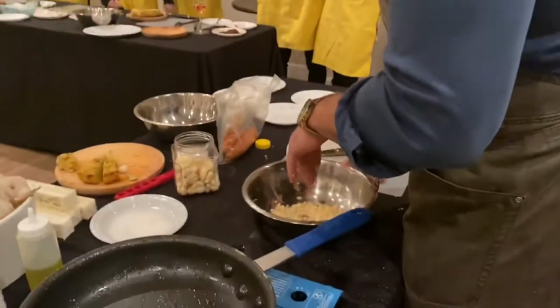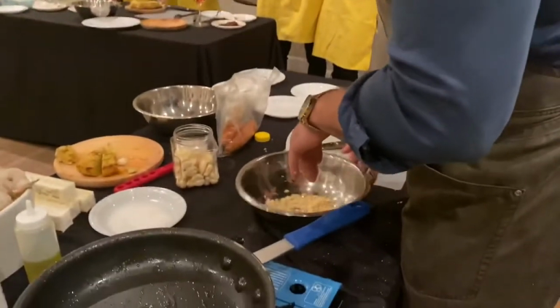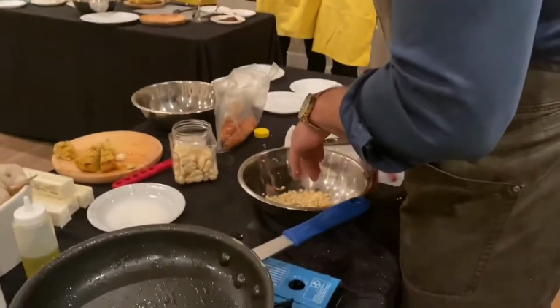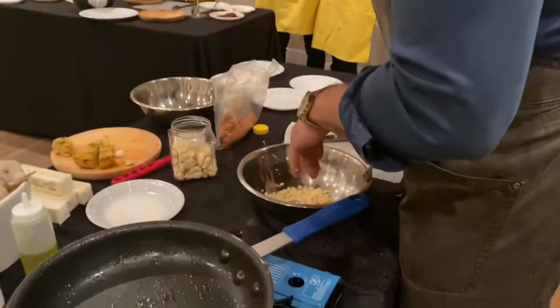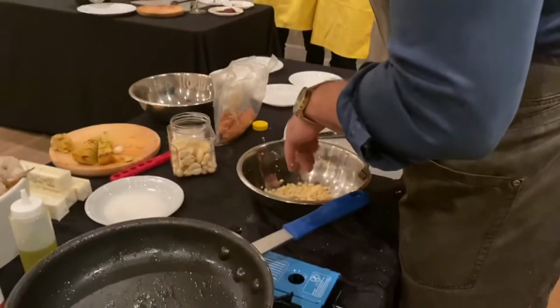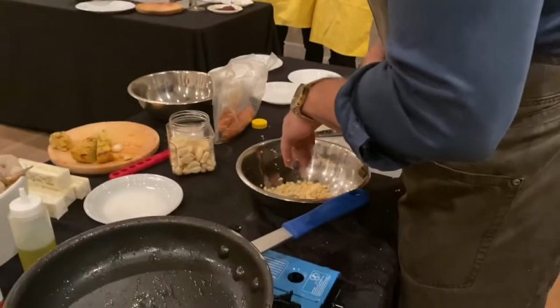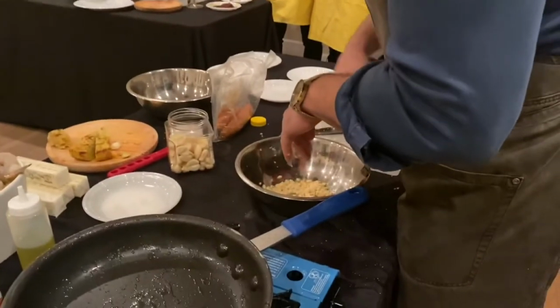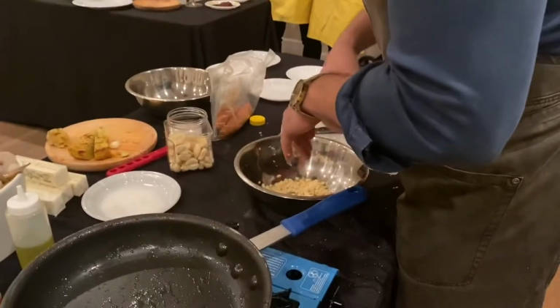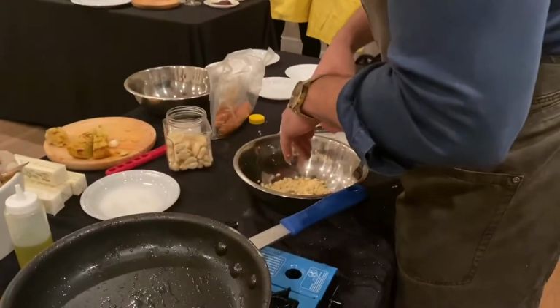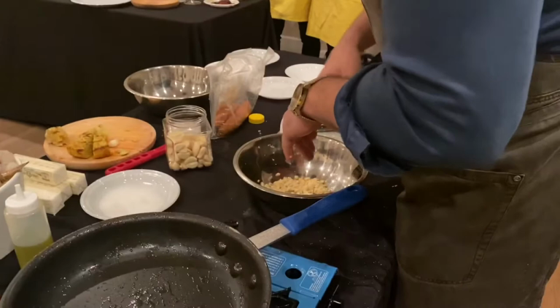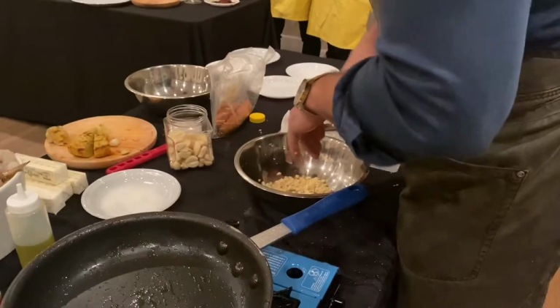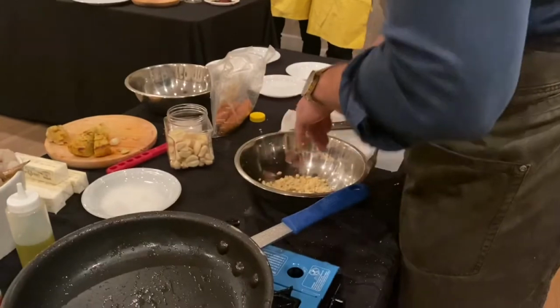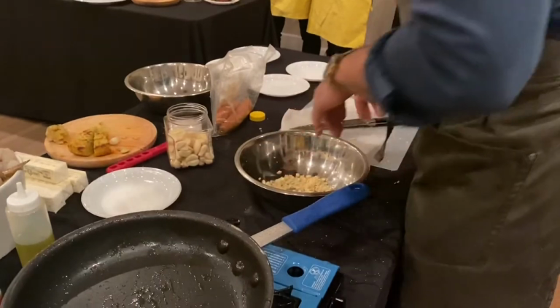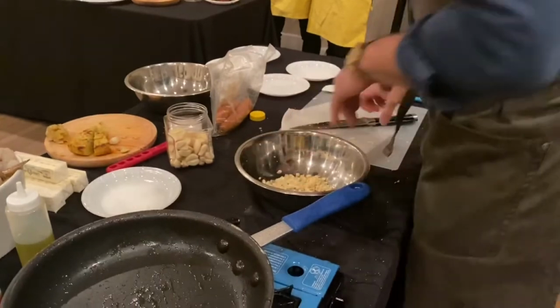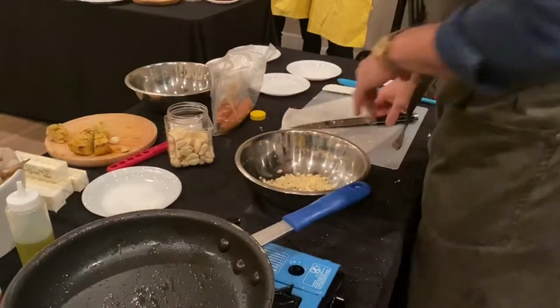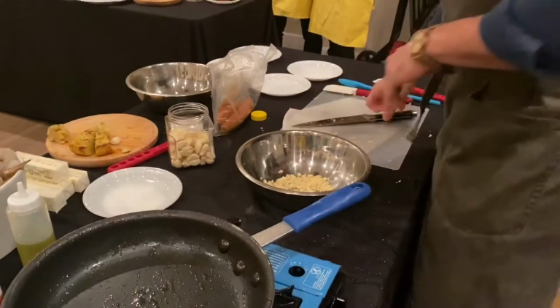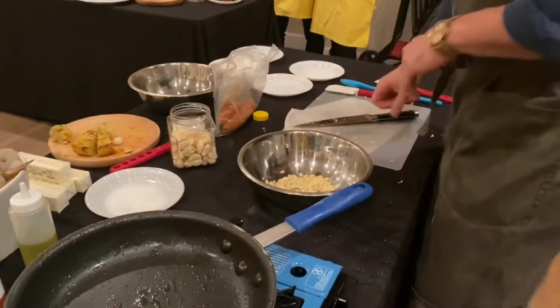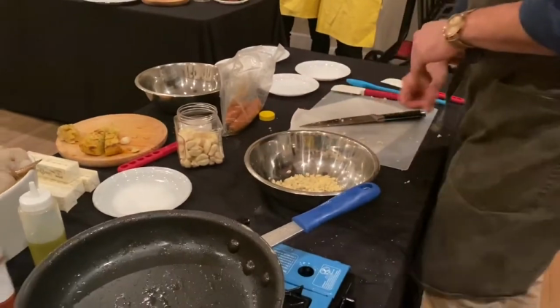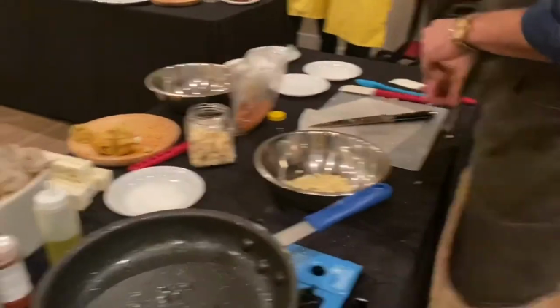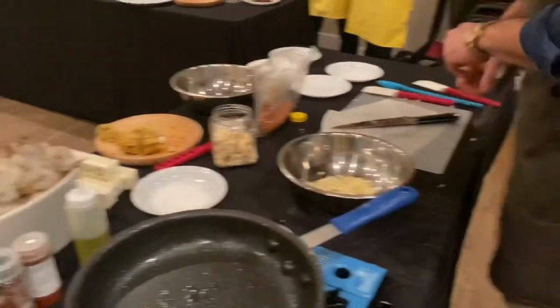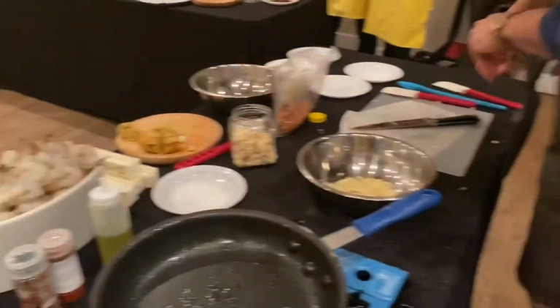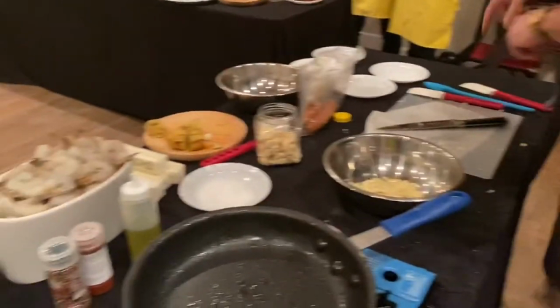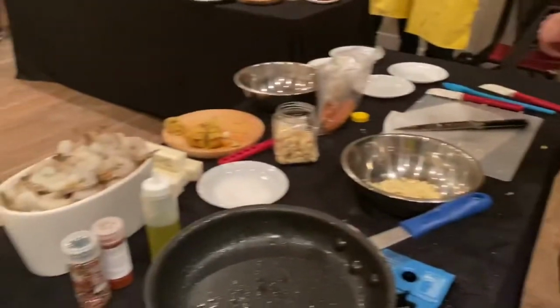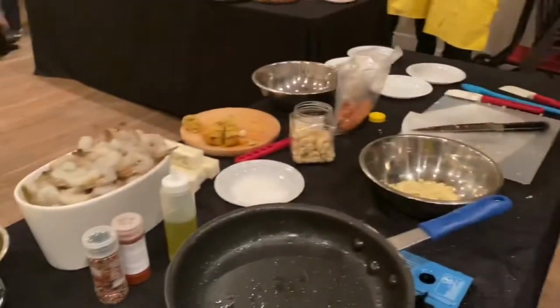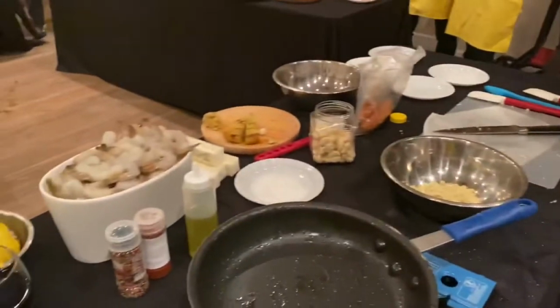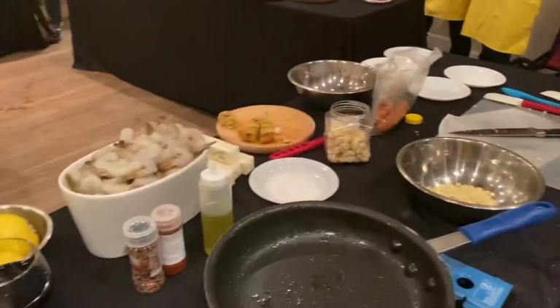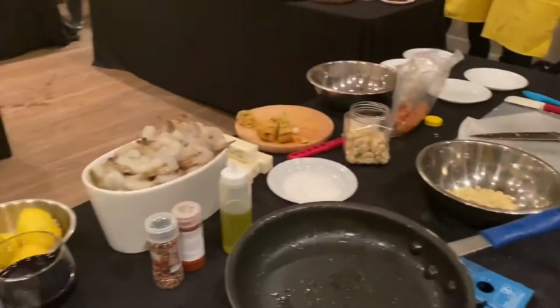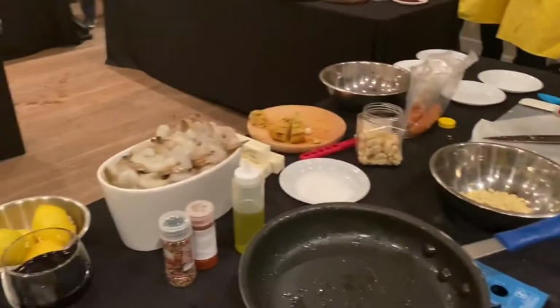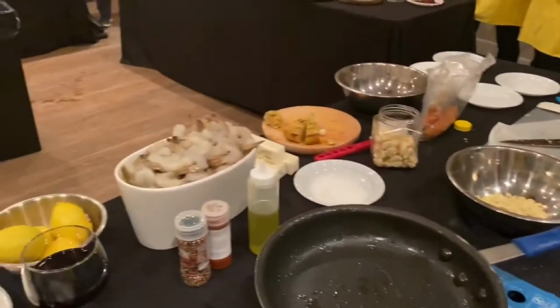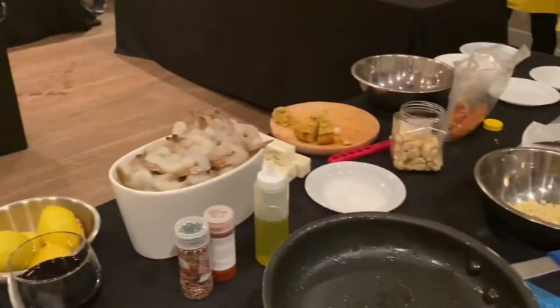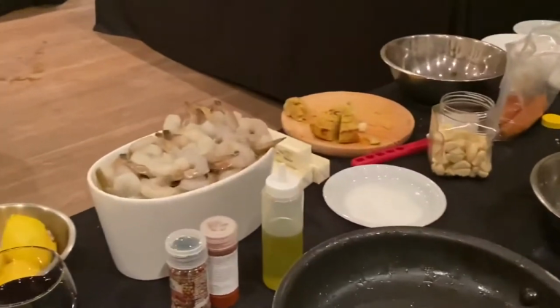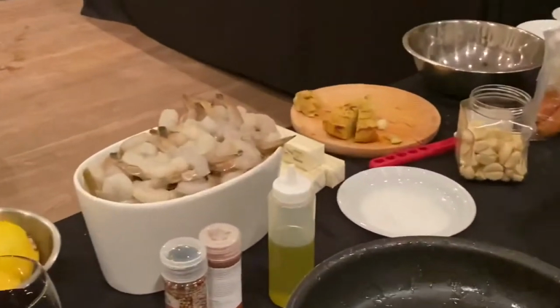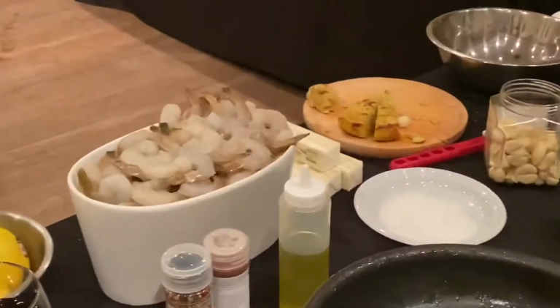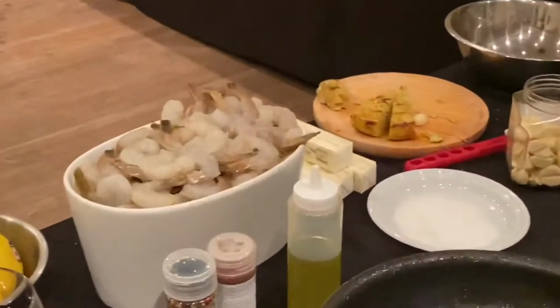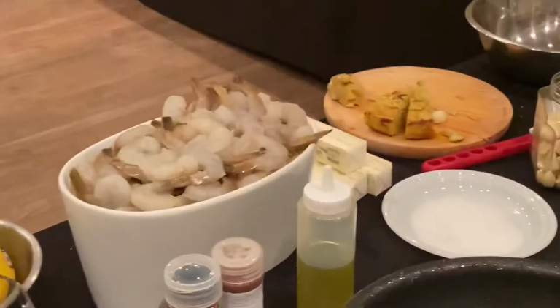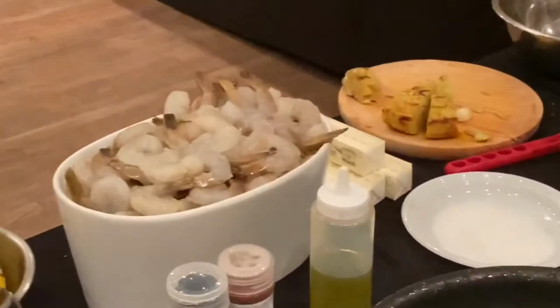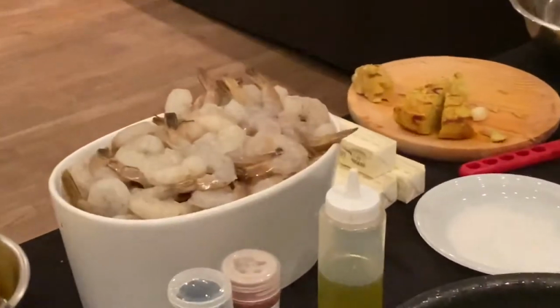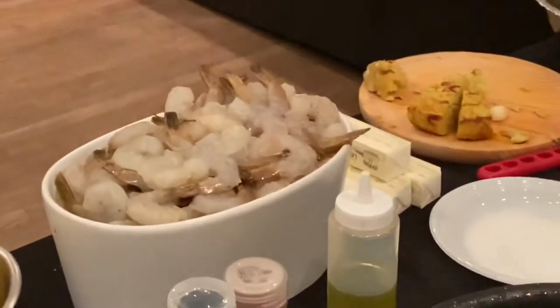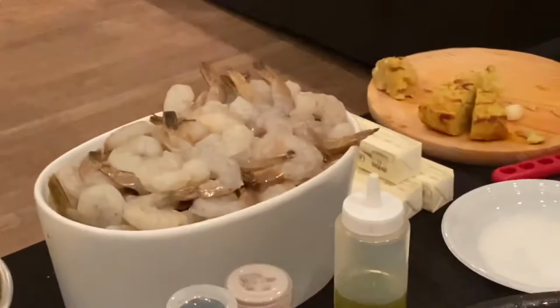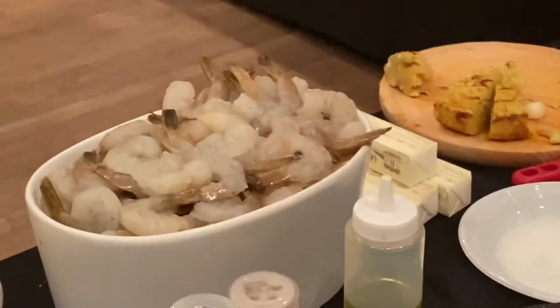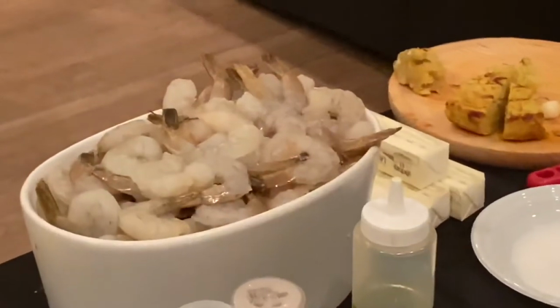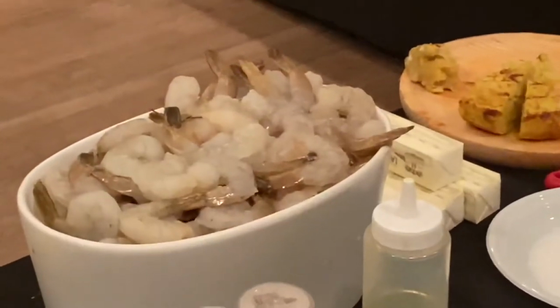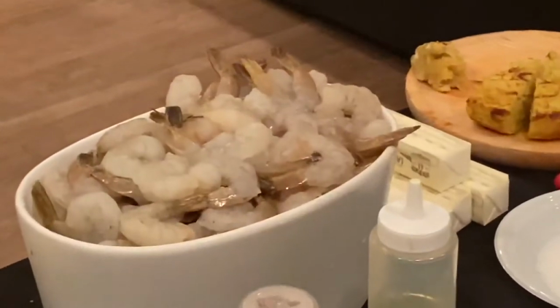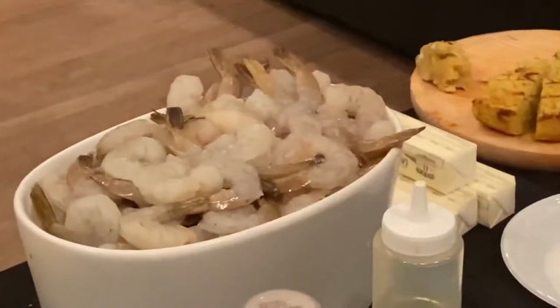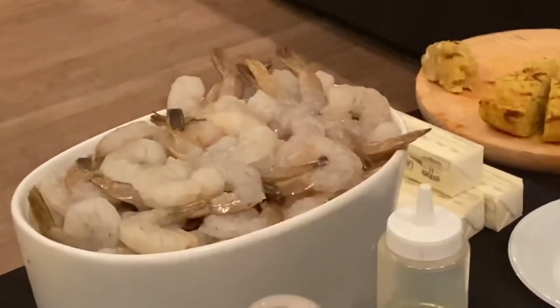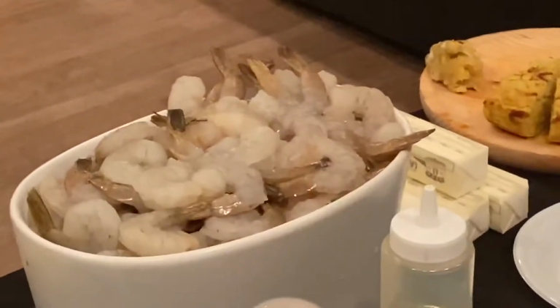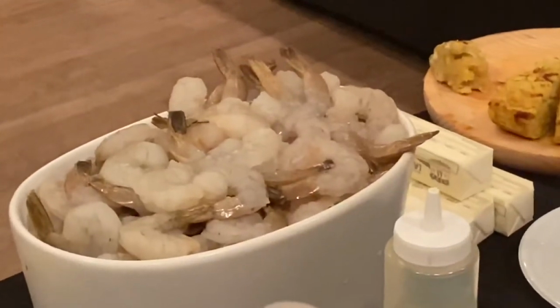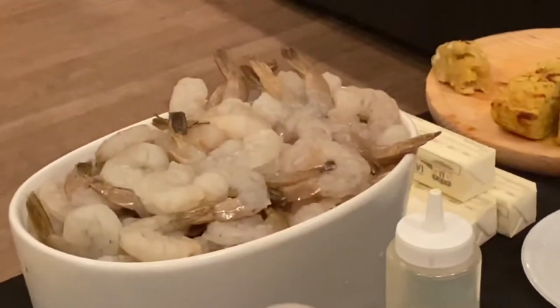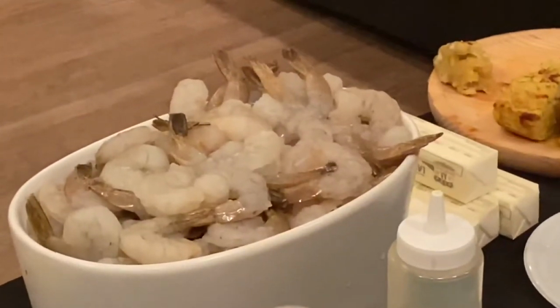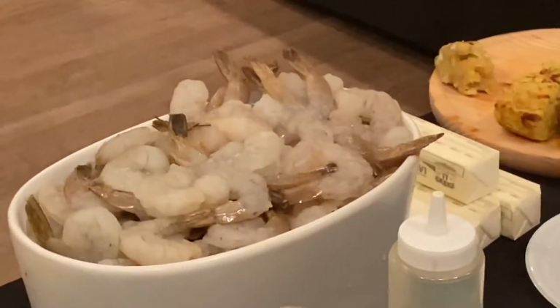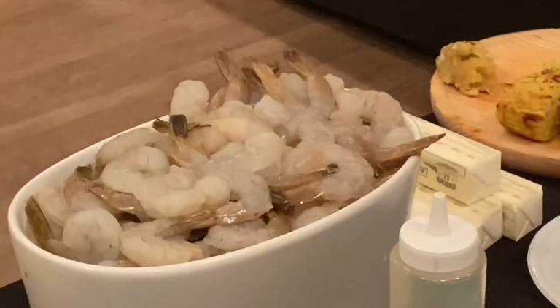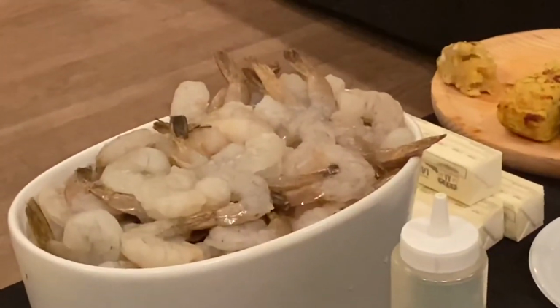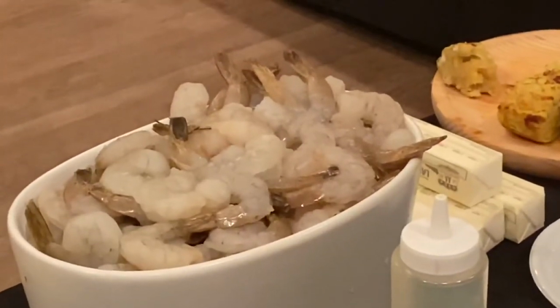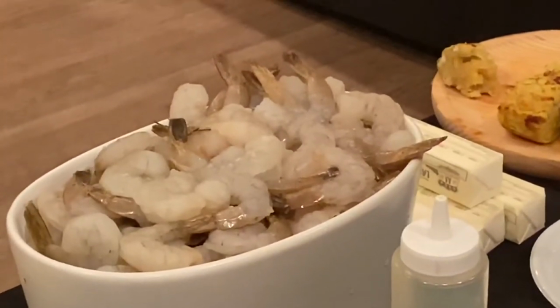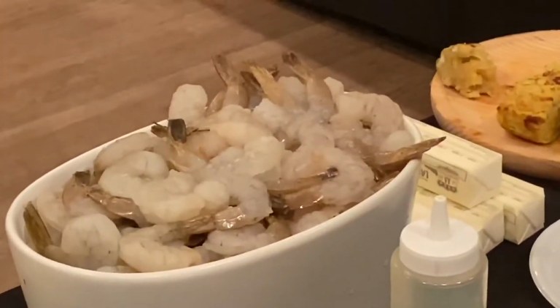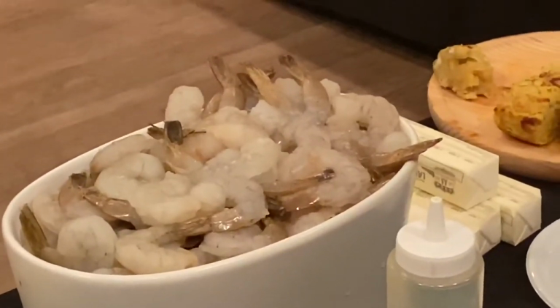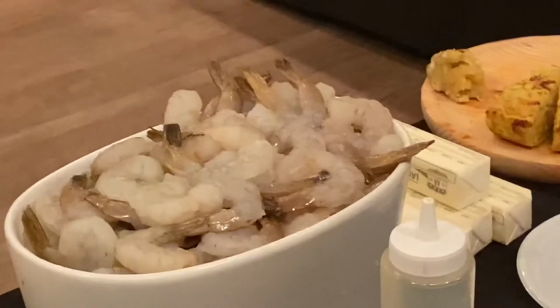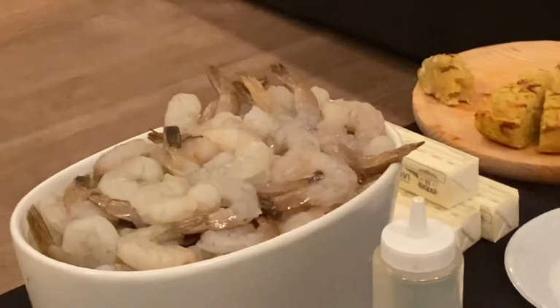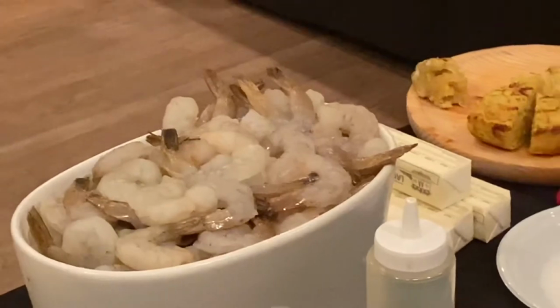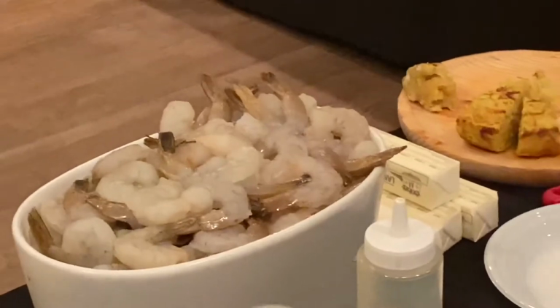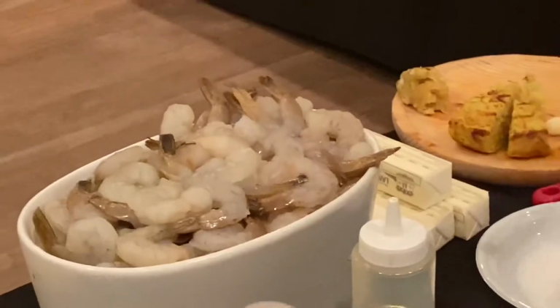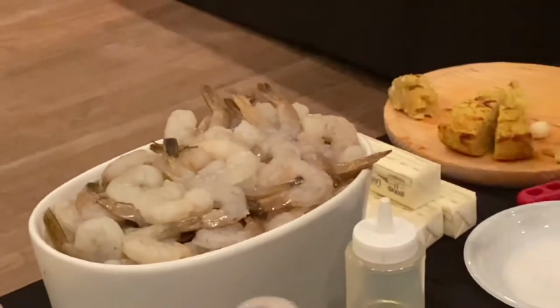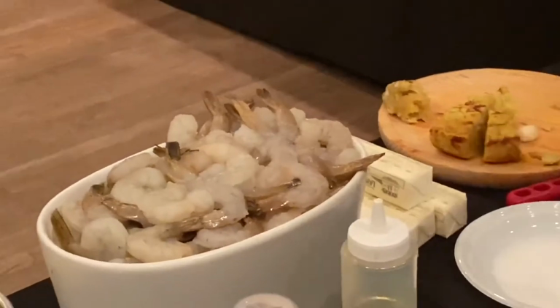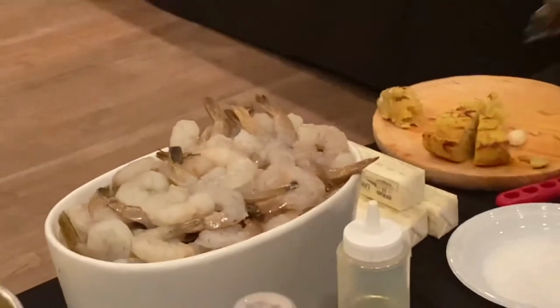Shrimp! So we're gonna get some tongs in here. These are peeled wild shrimp.